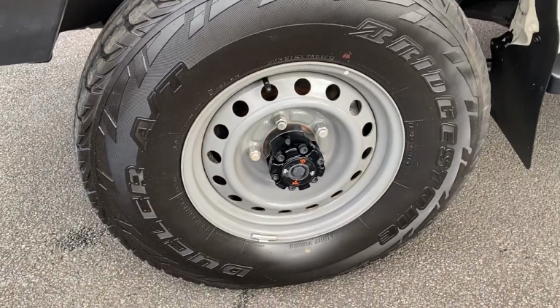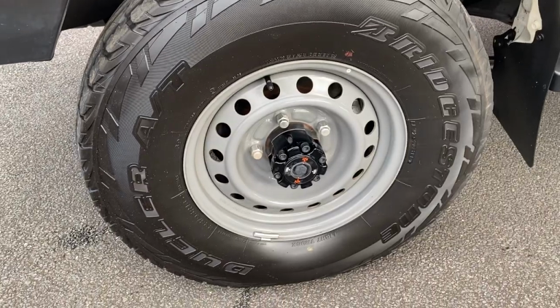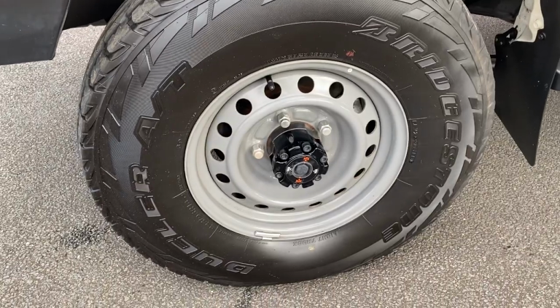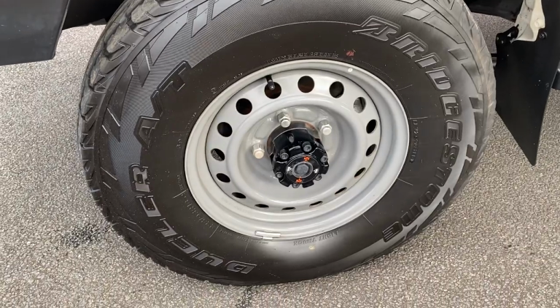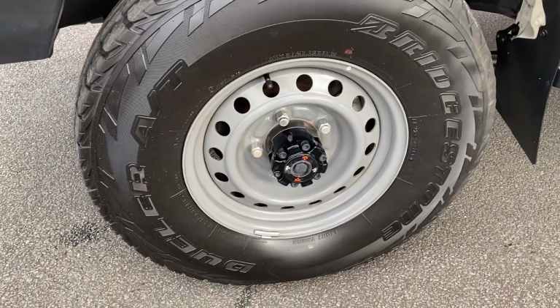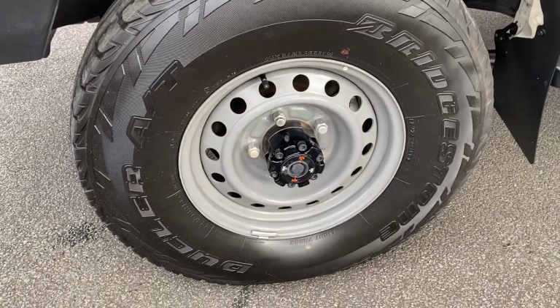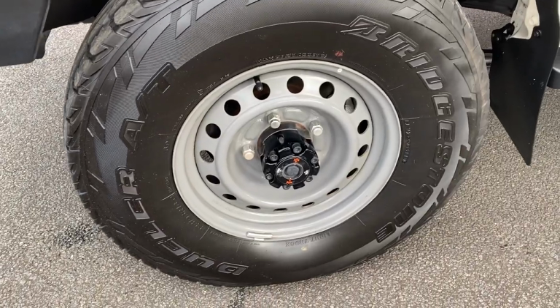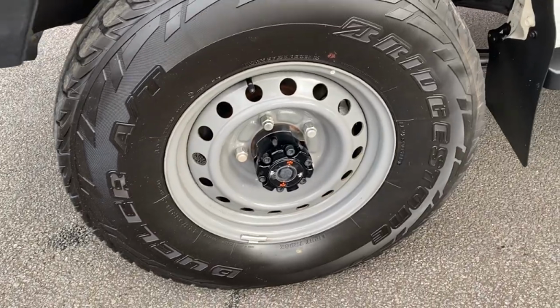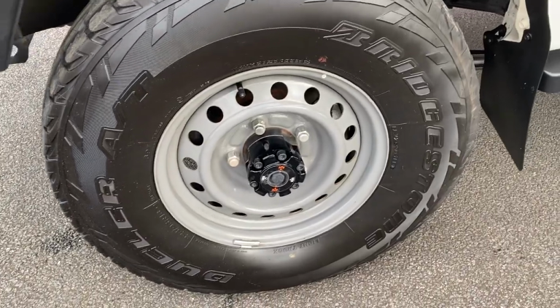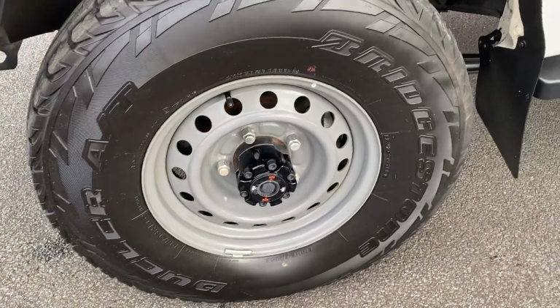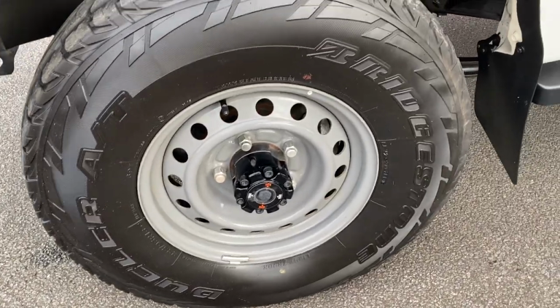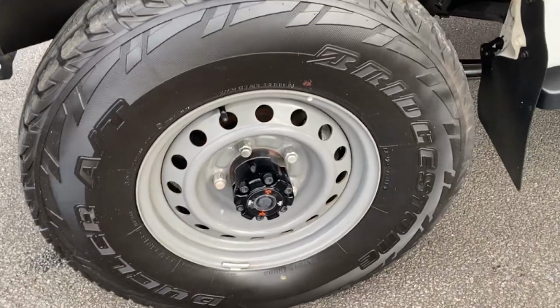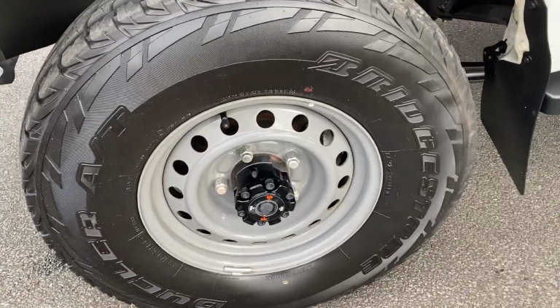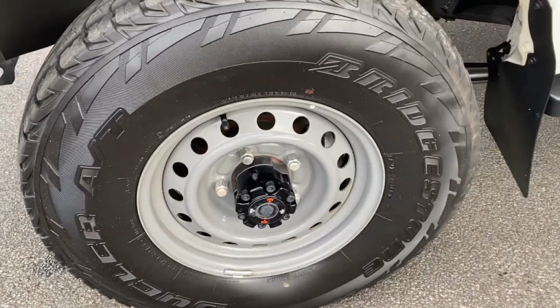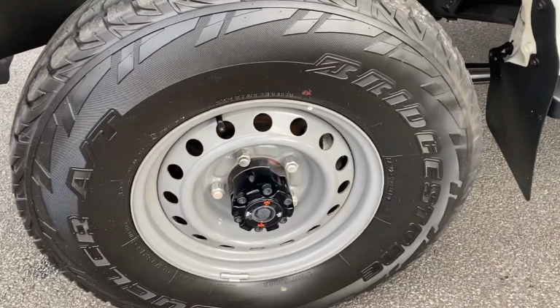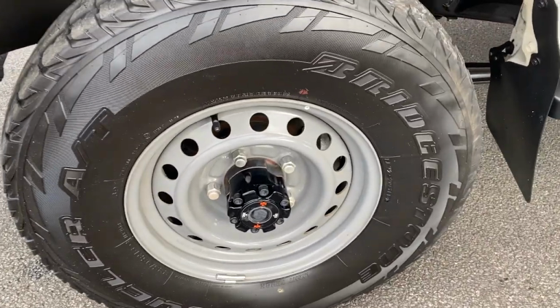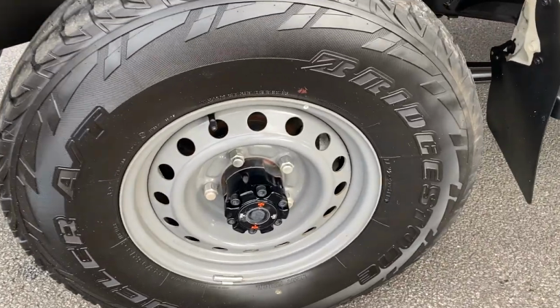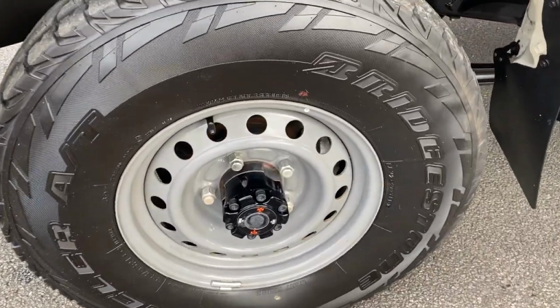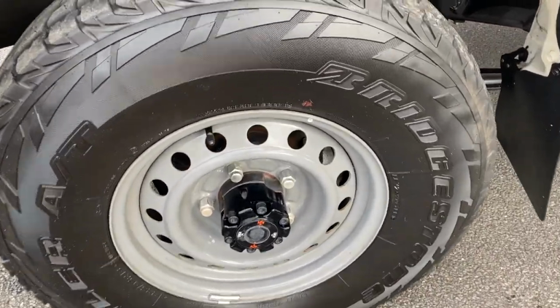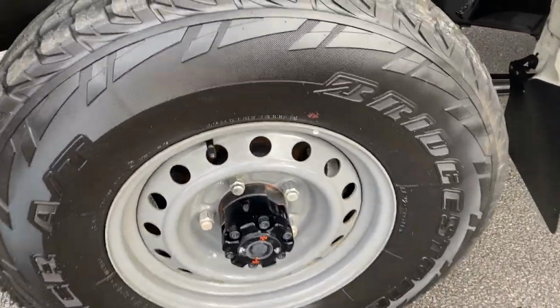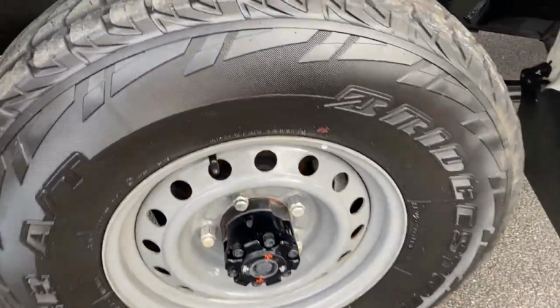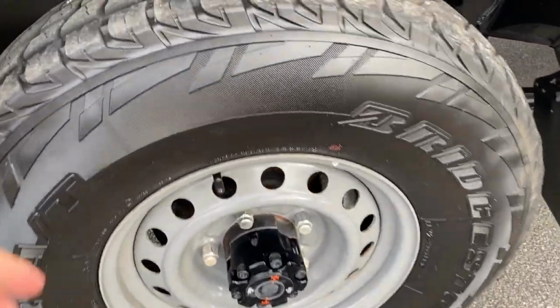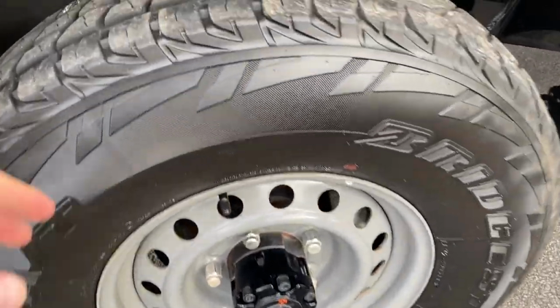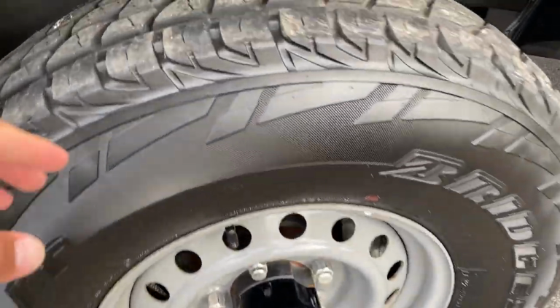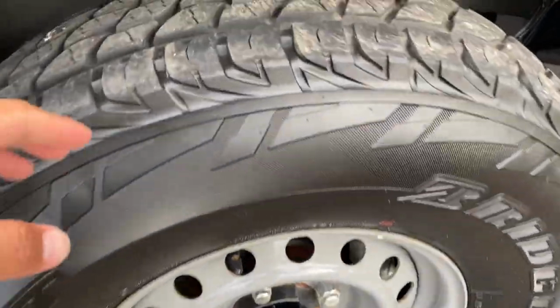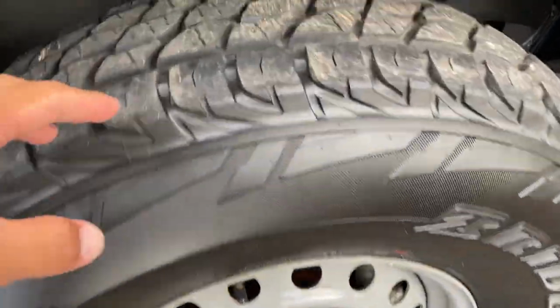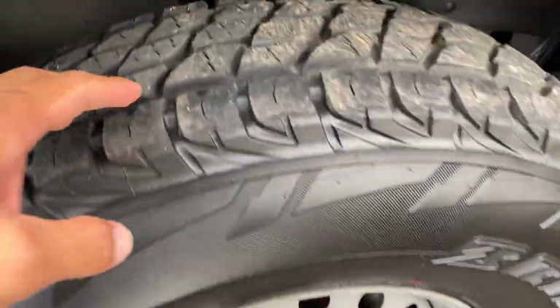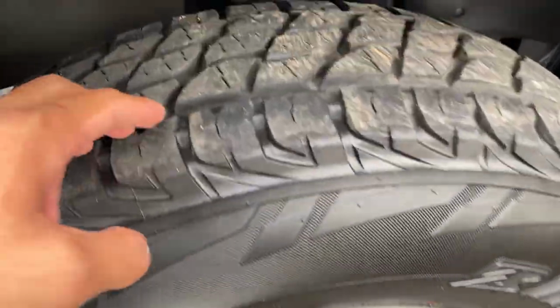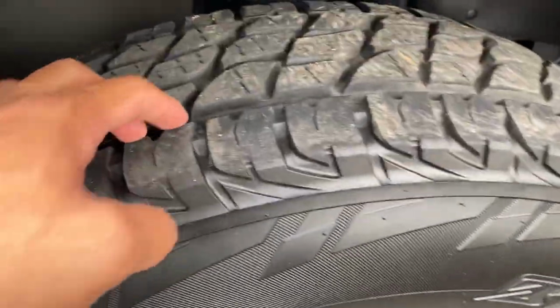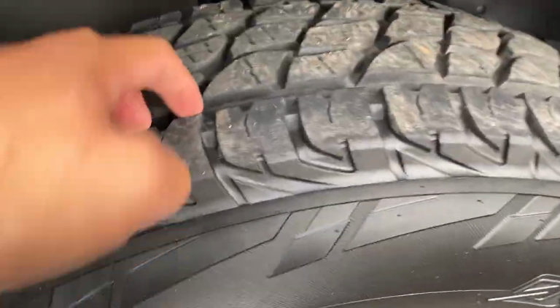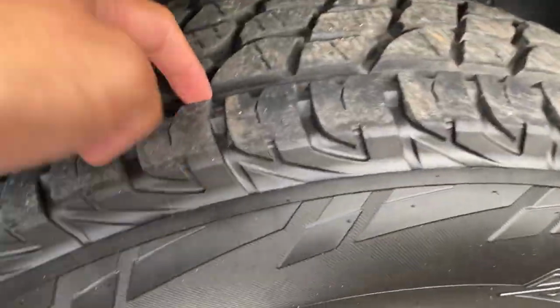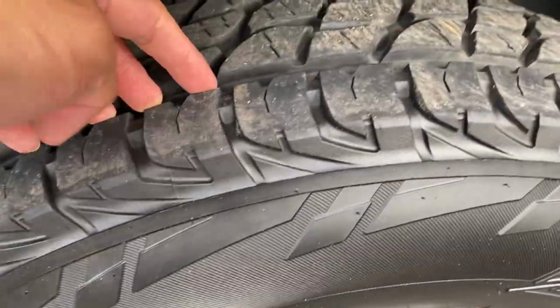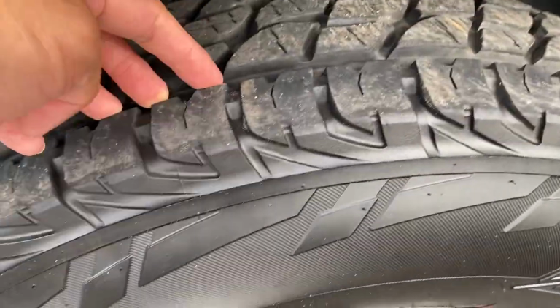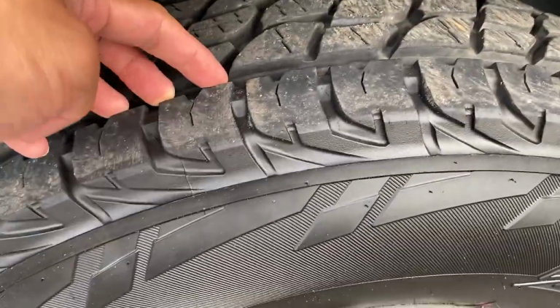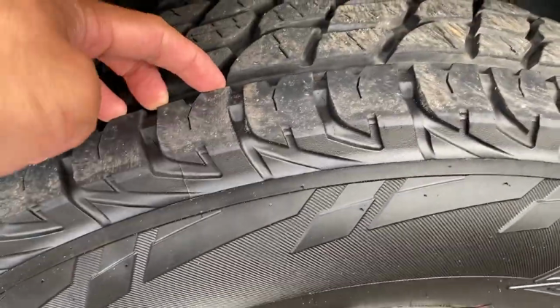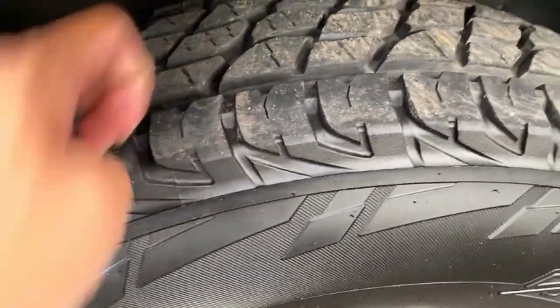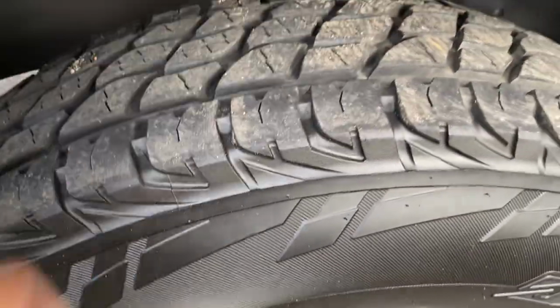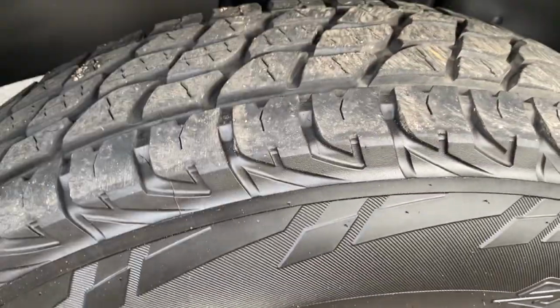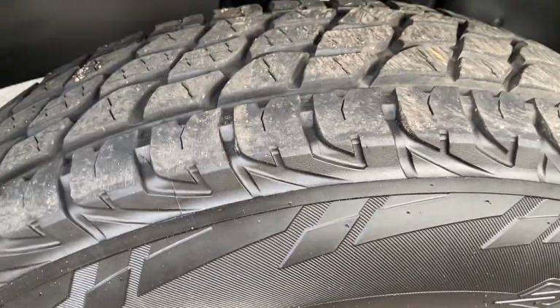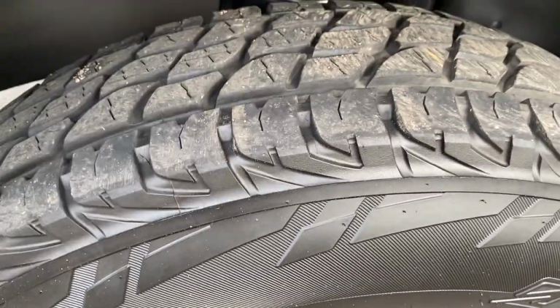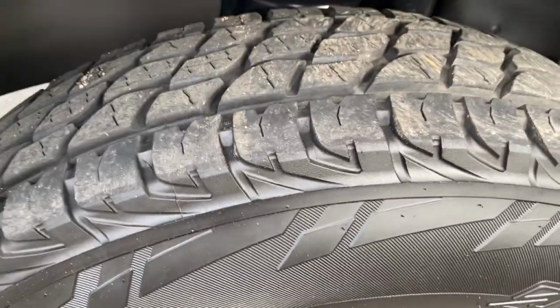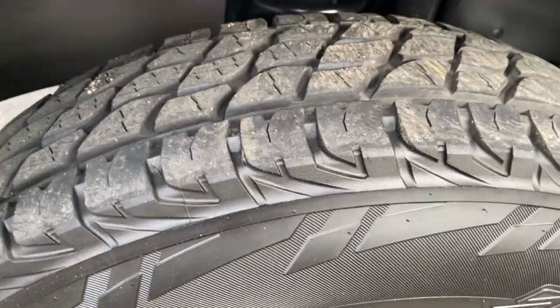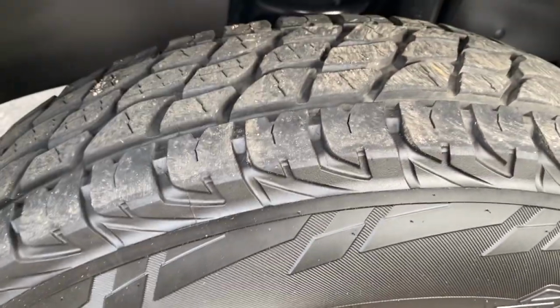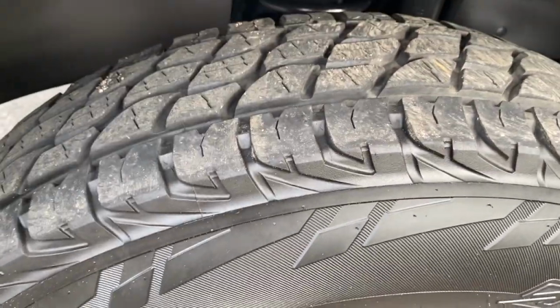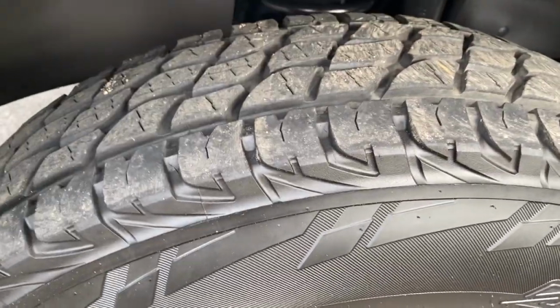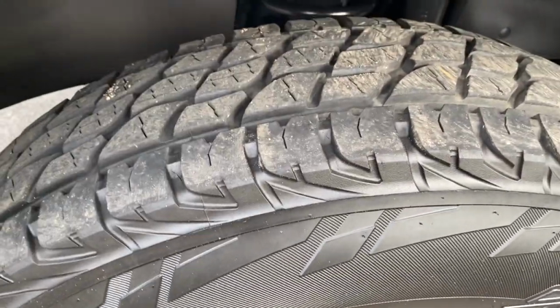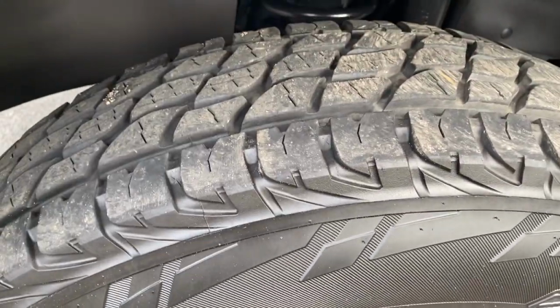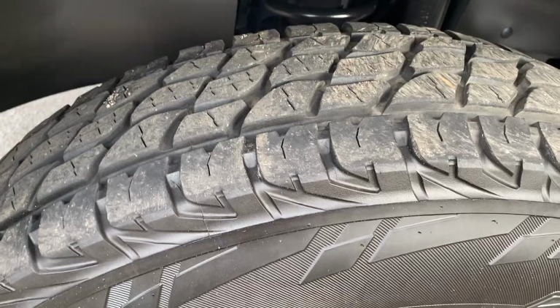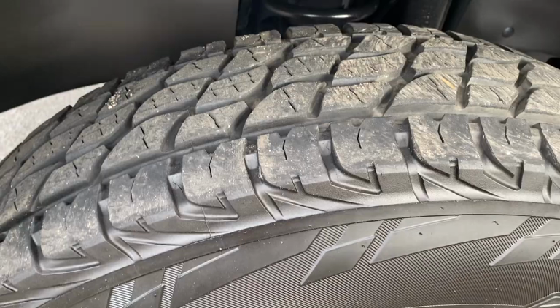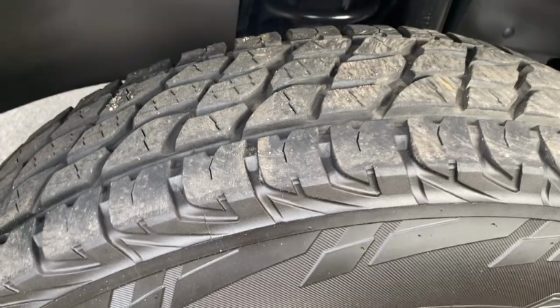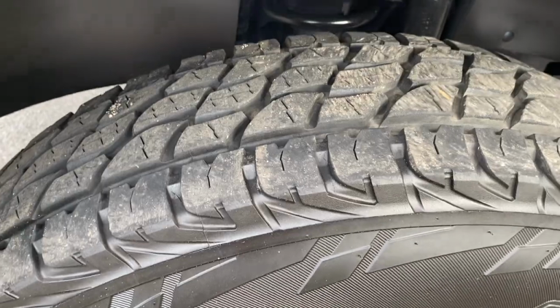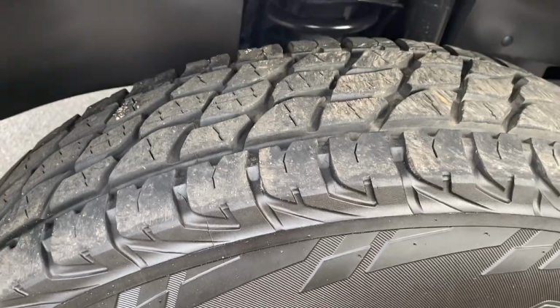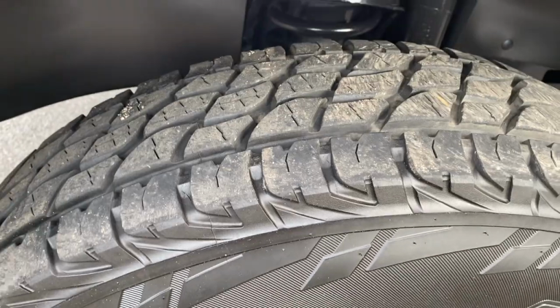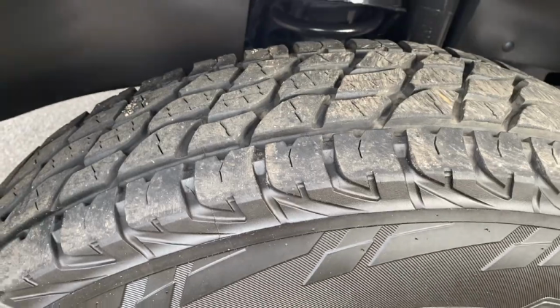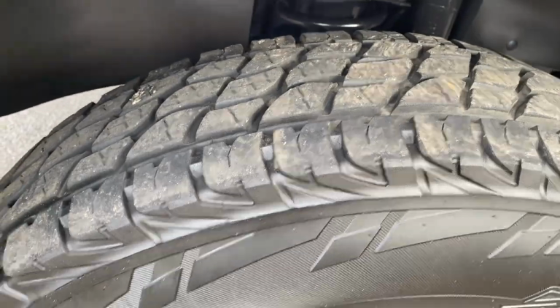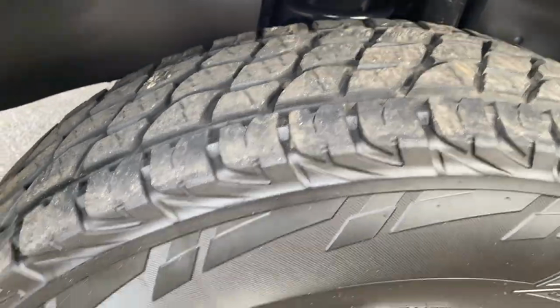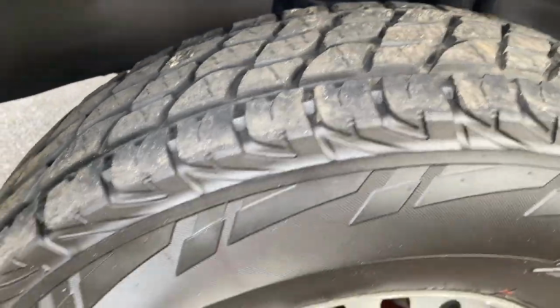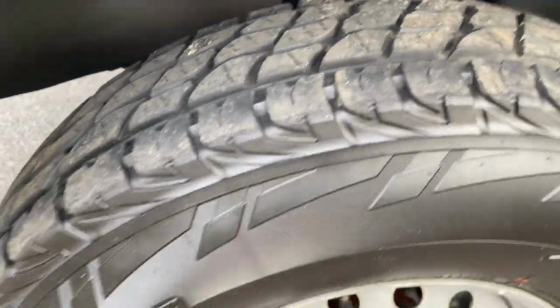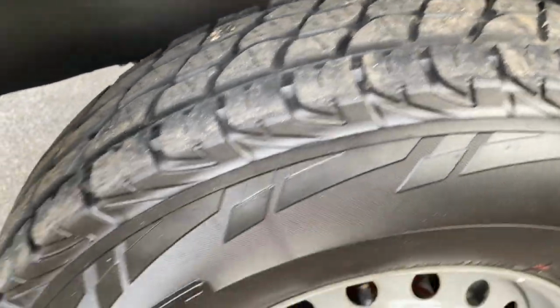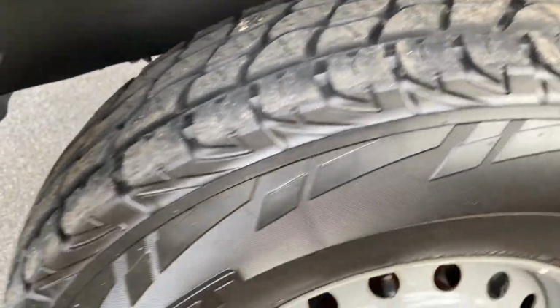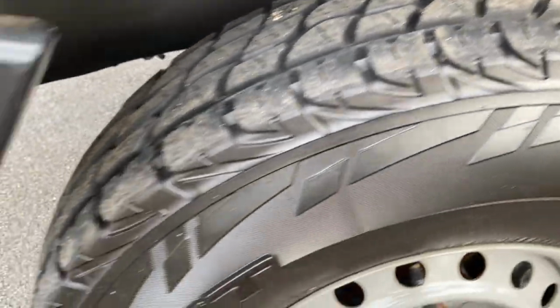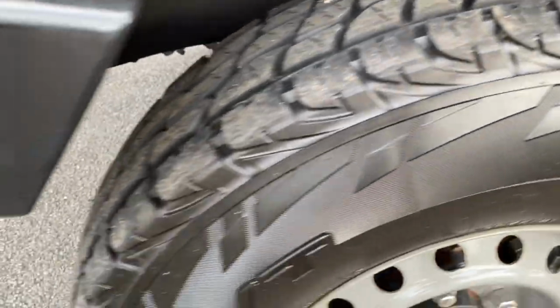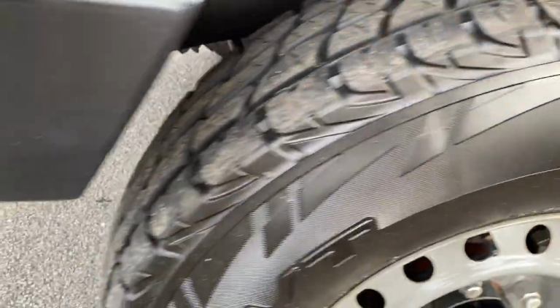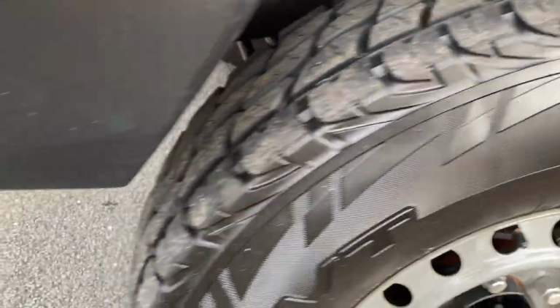Now the stock alloys from Toyota with near-new rubbers on the front.